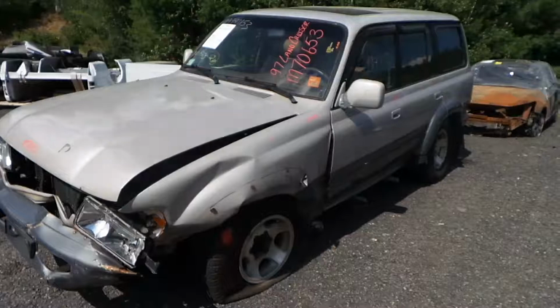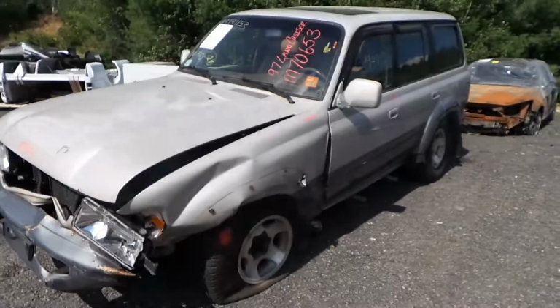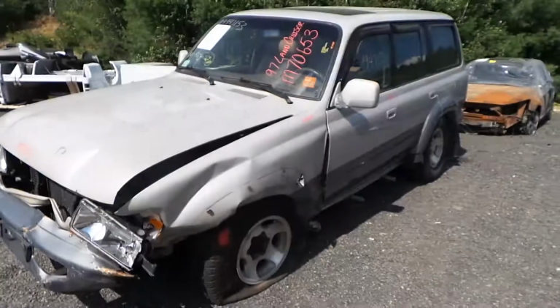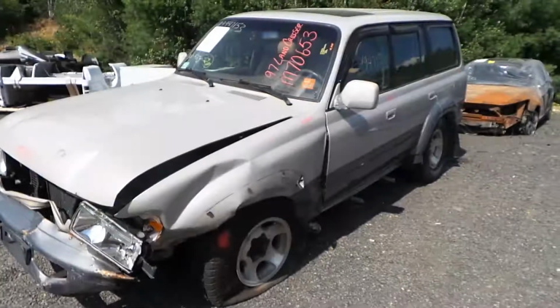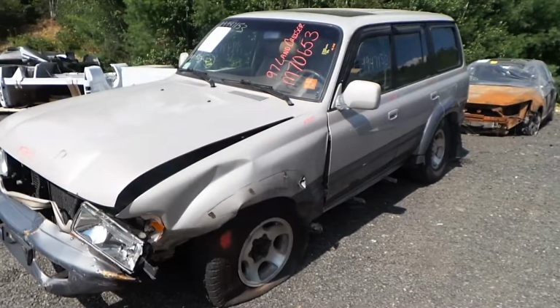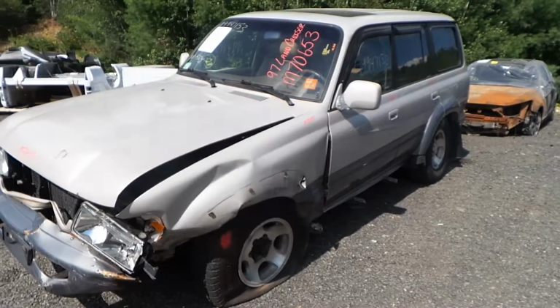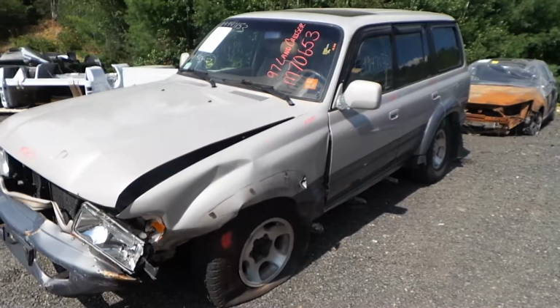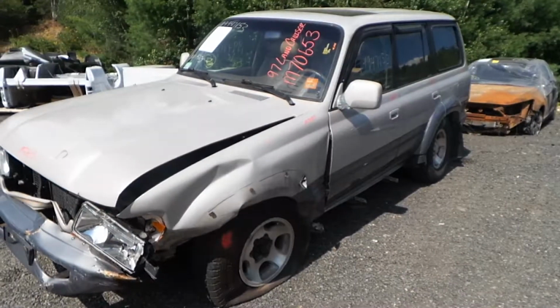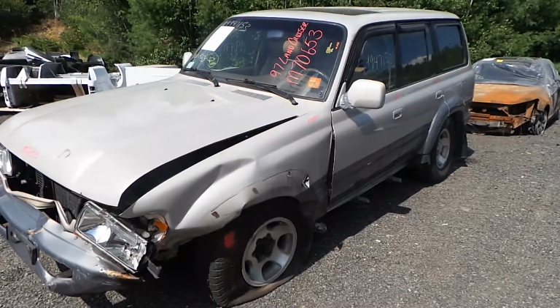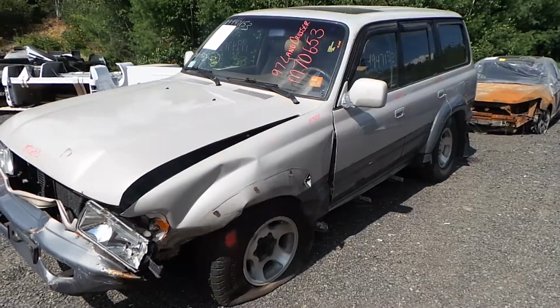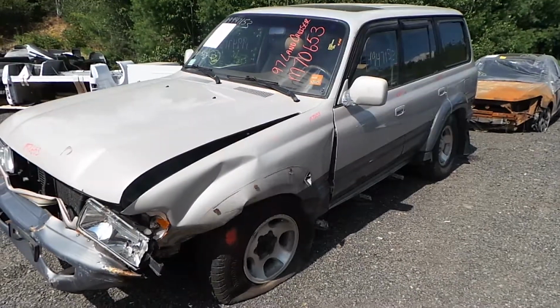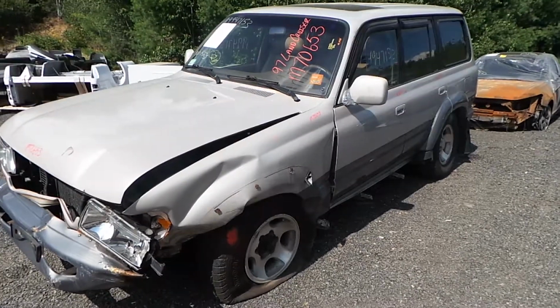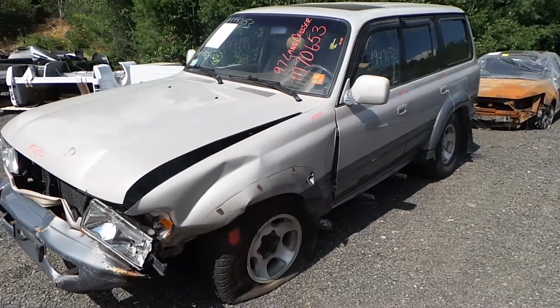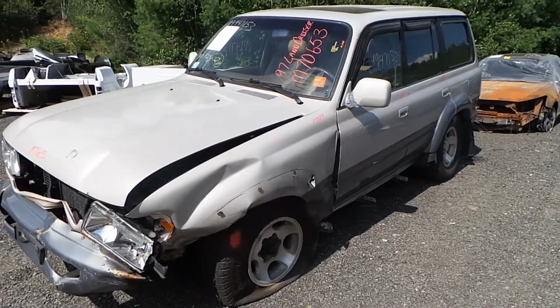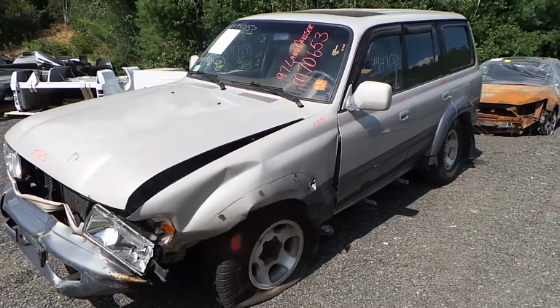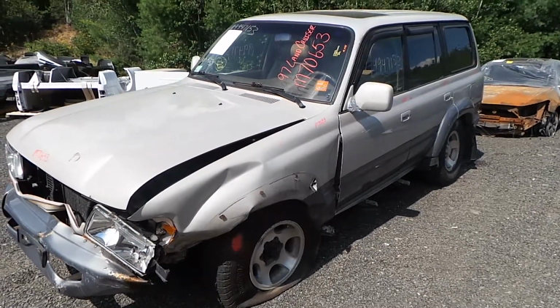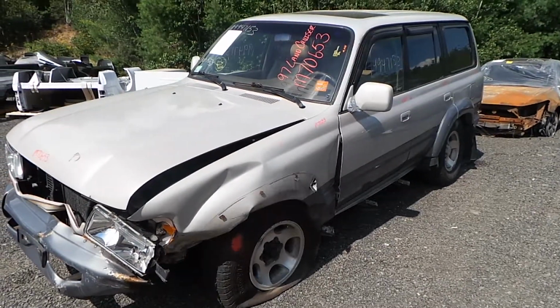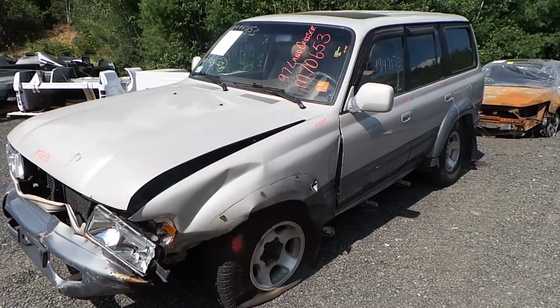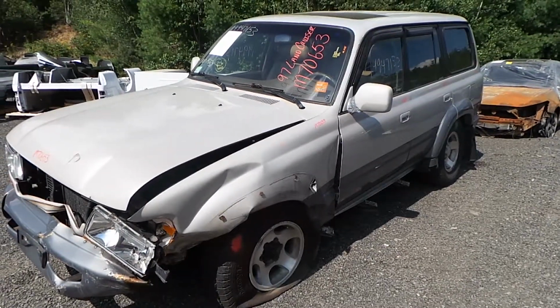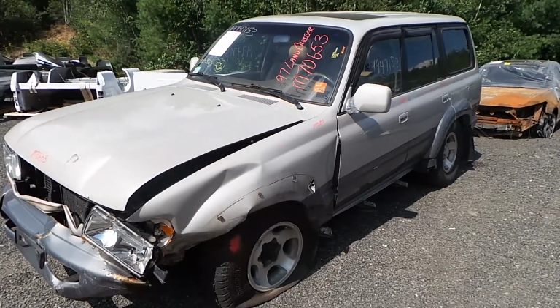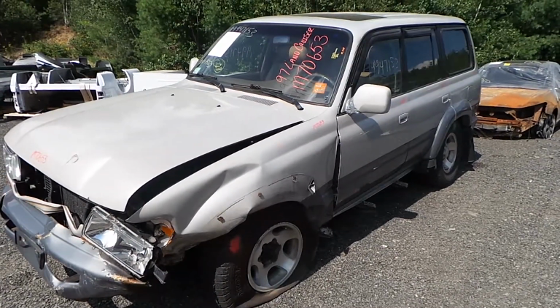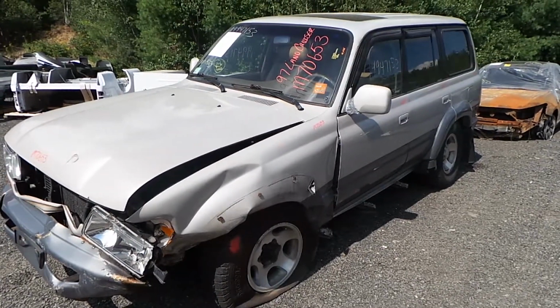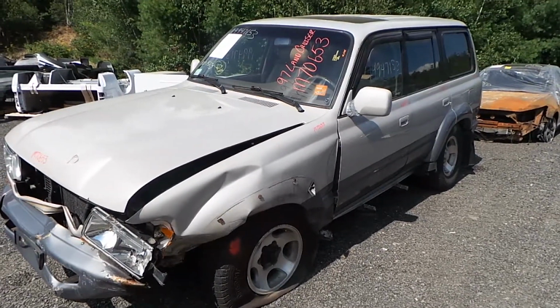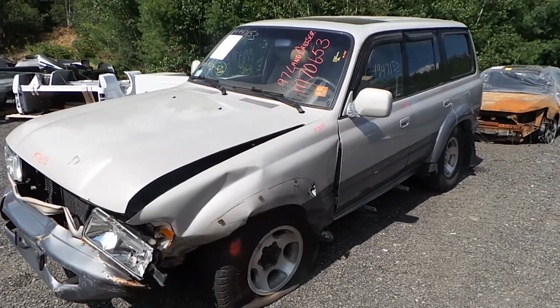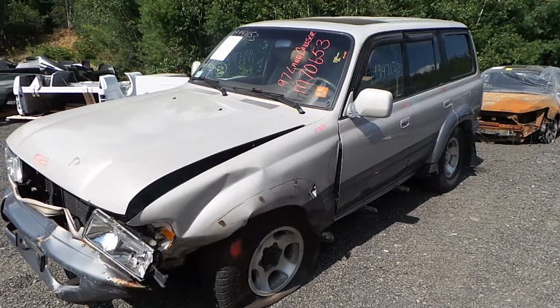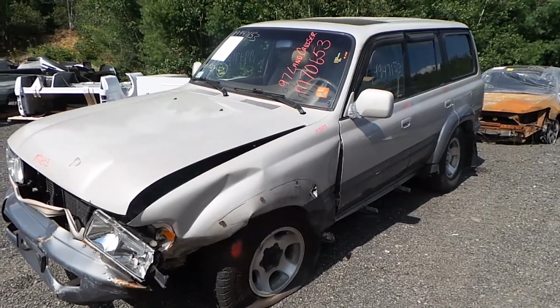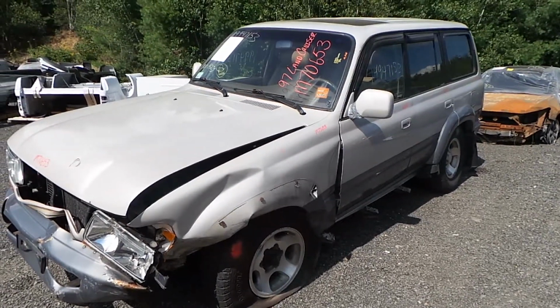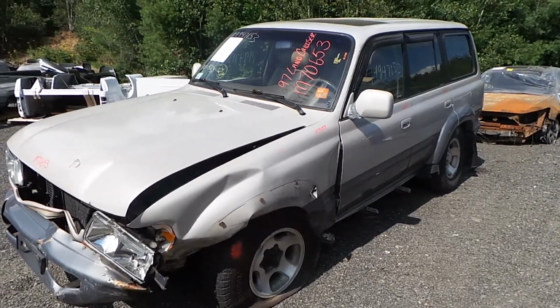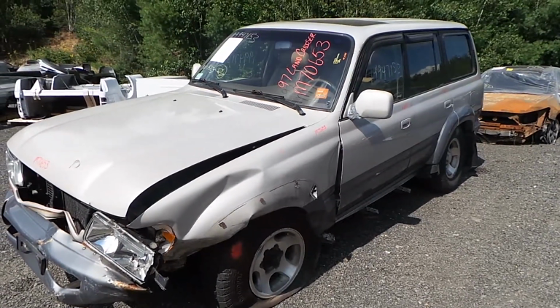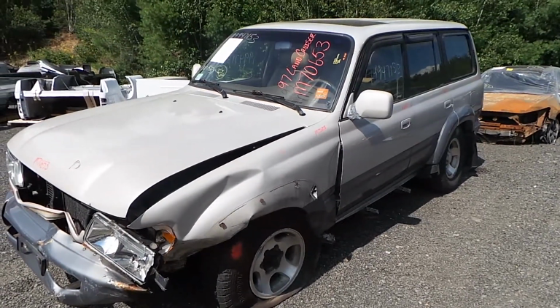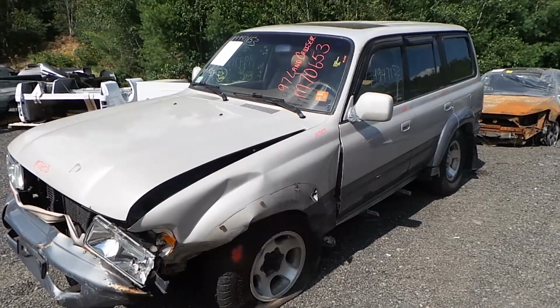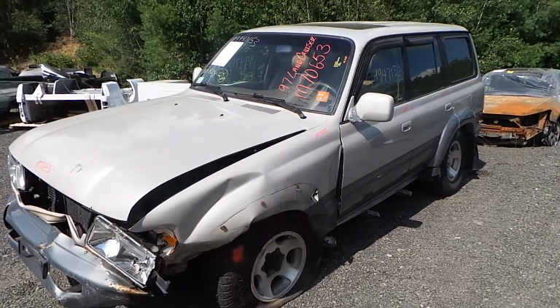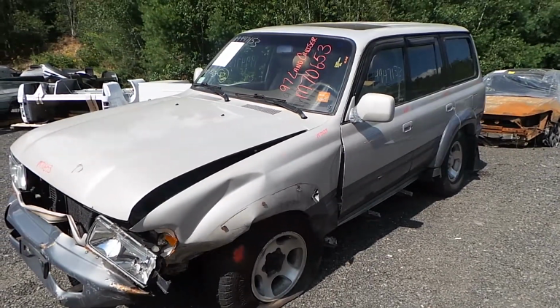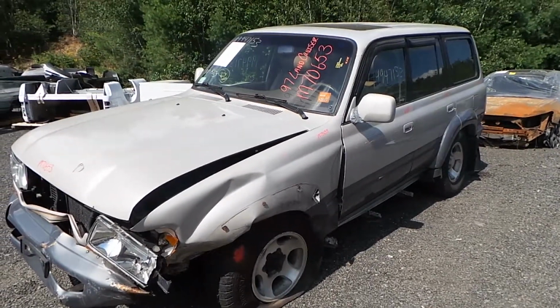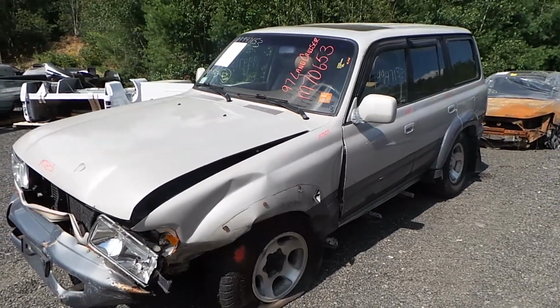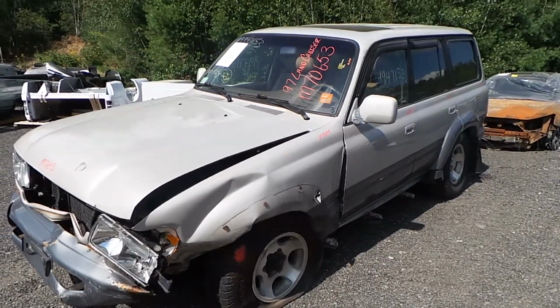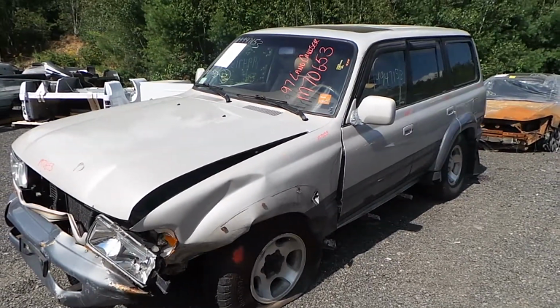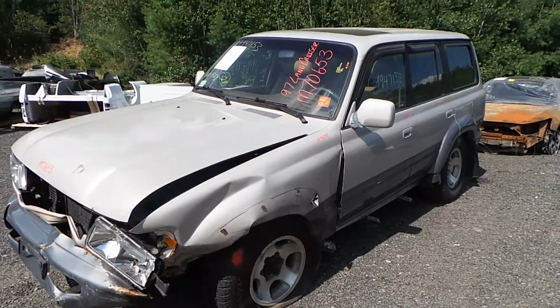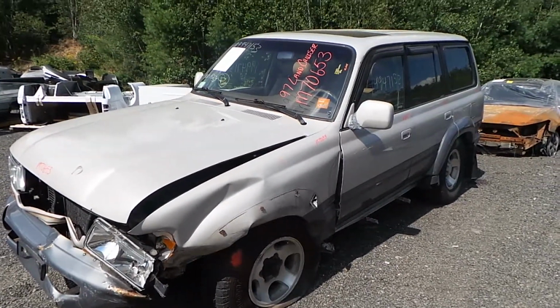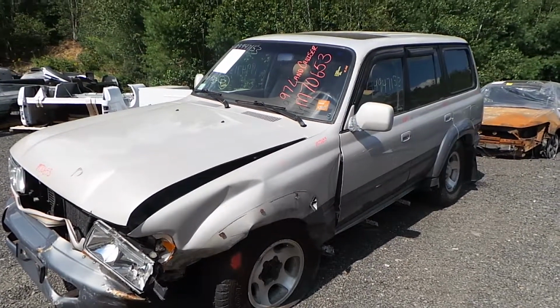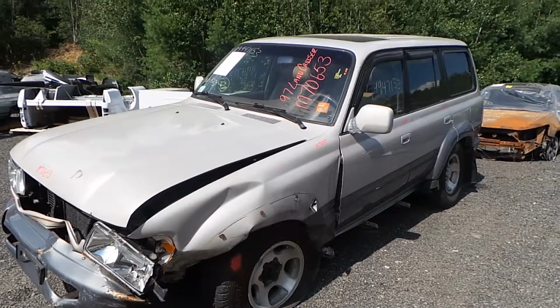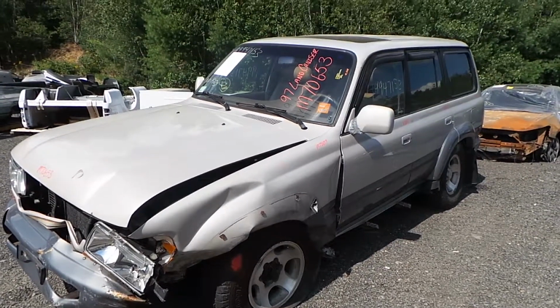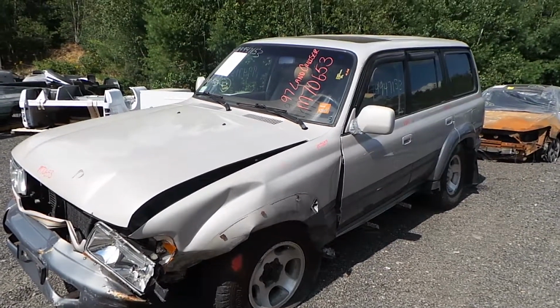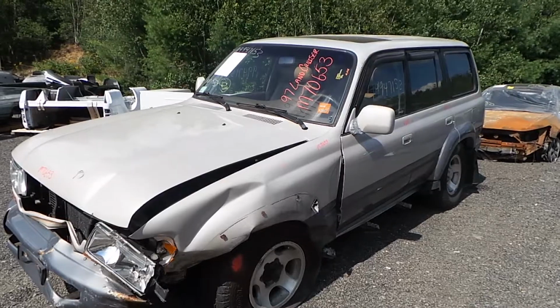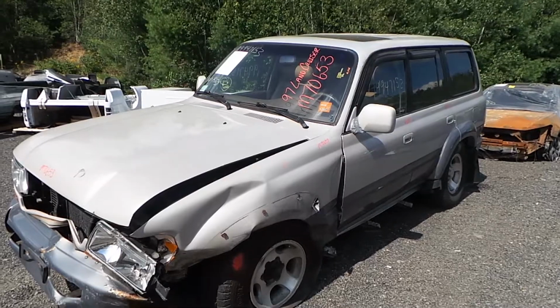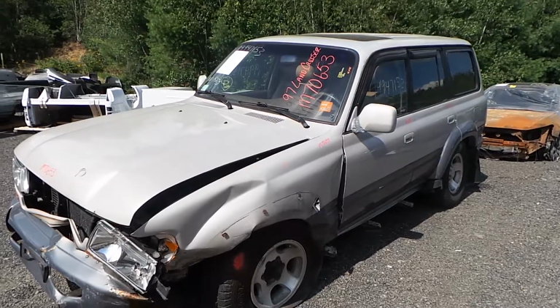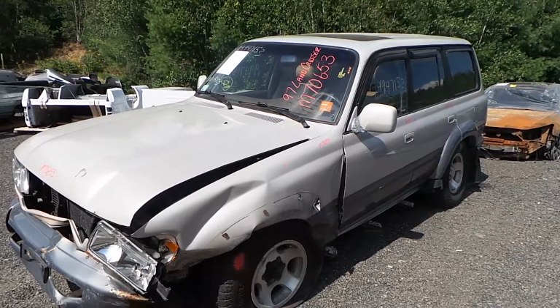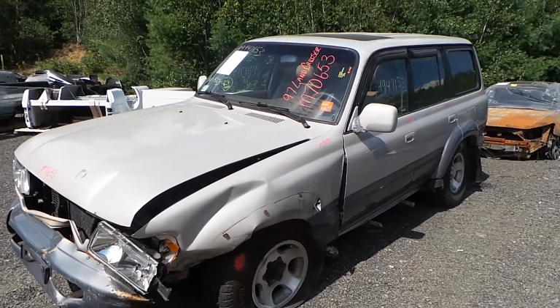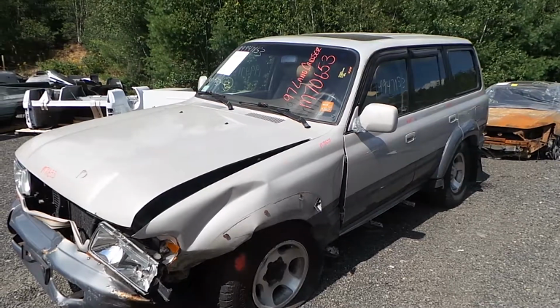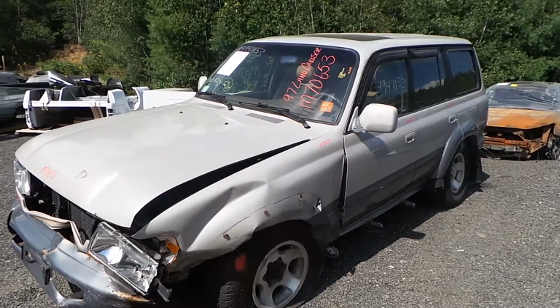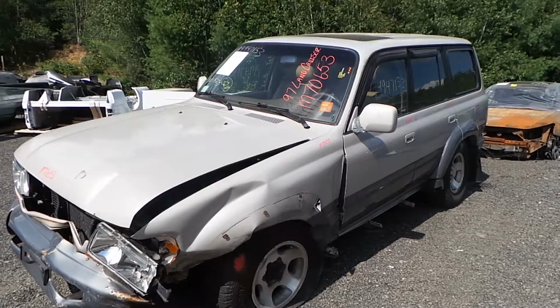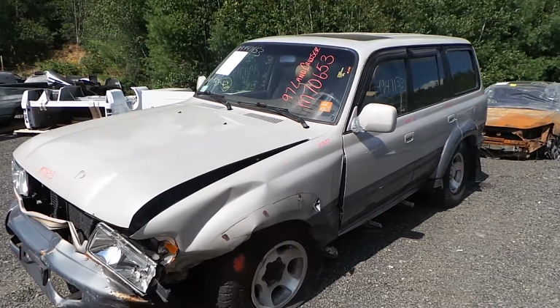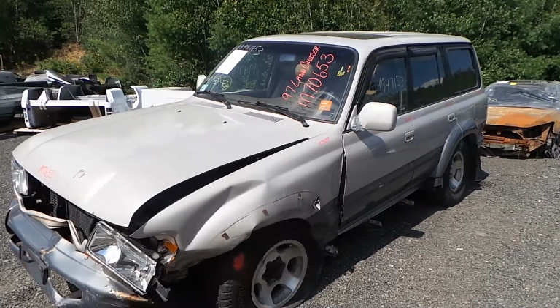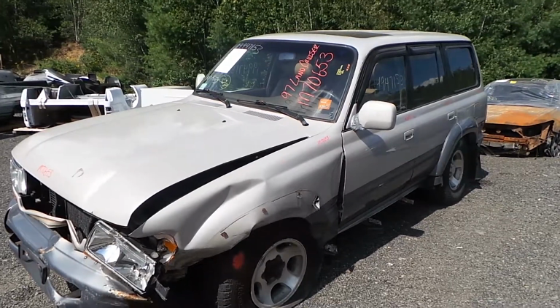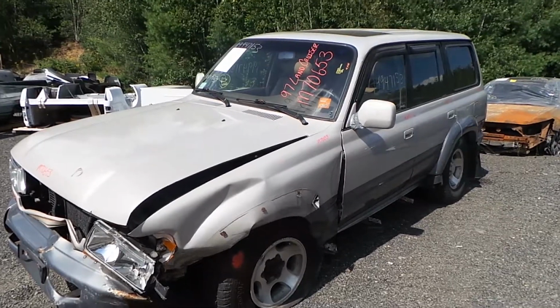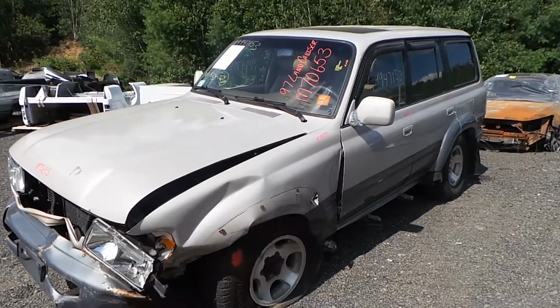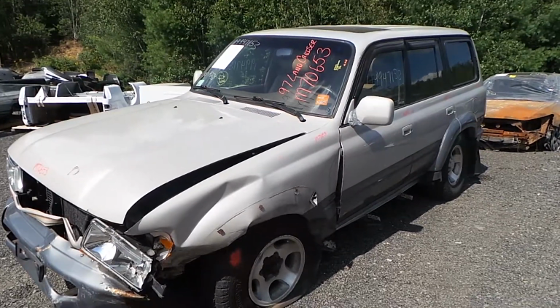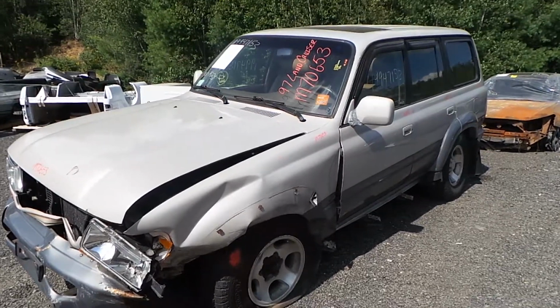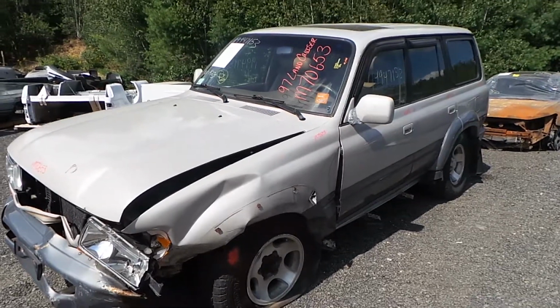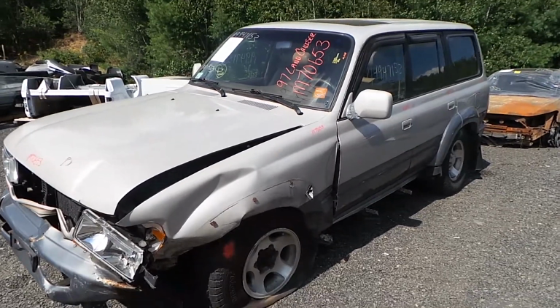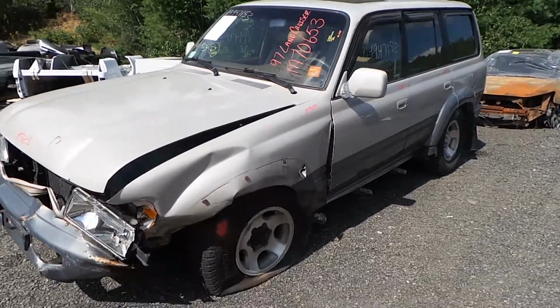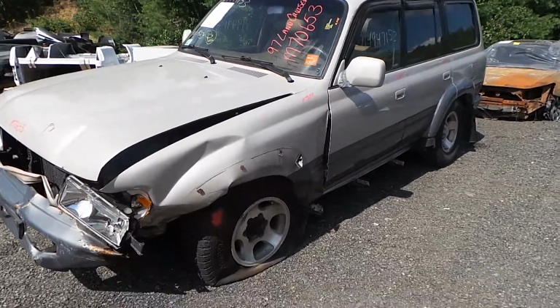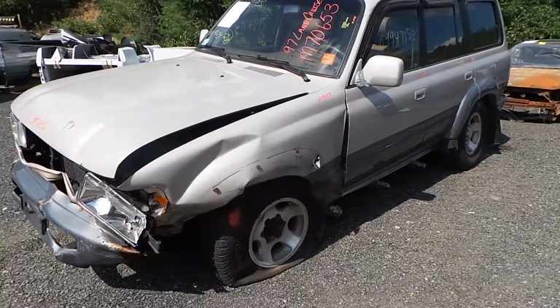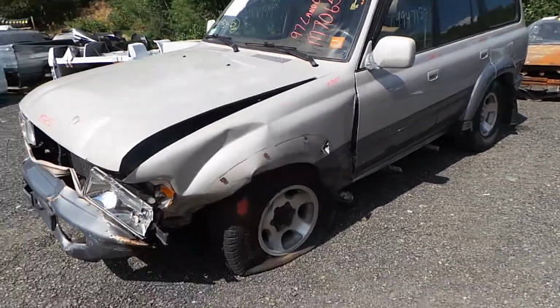Hi, this is Alex with New England Auto and Tripercyclerz, and today we are parting out a 1997 Toyota Land Cruiser, stock number M70653.